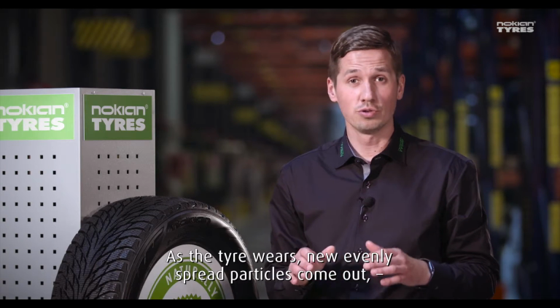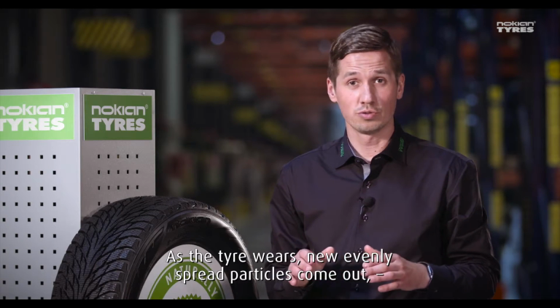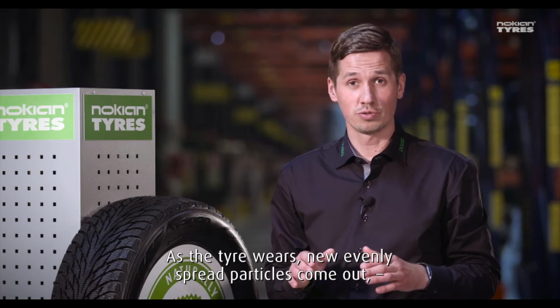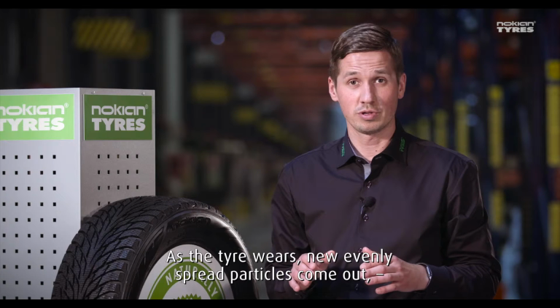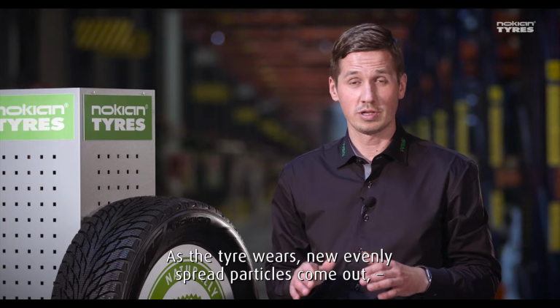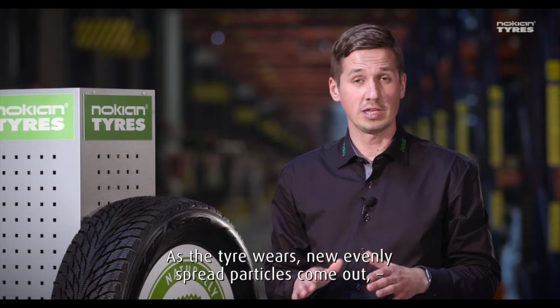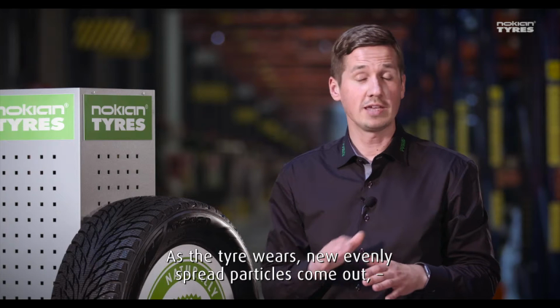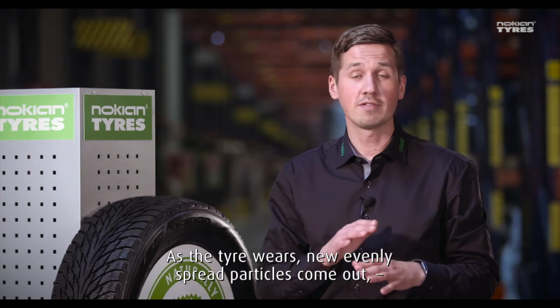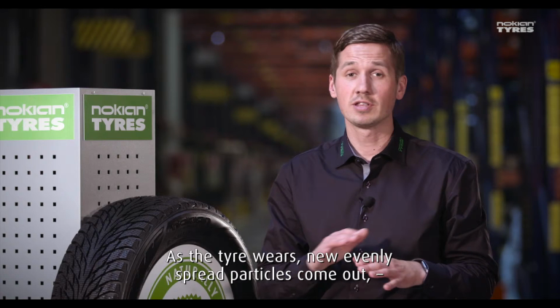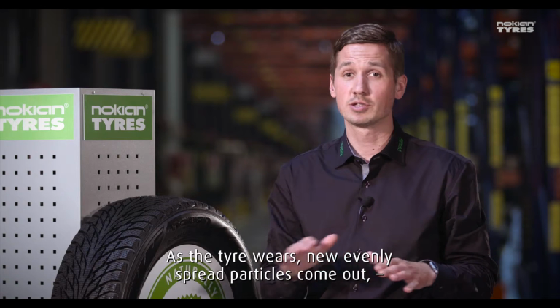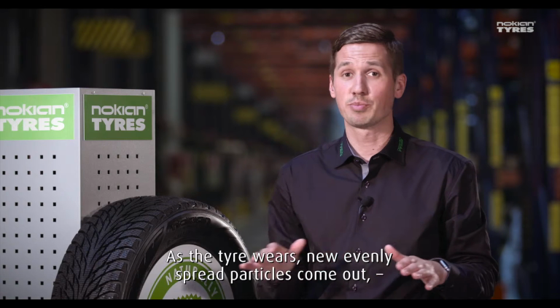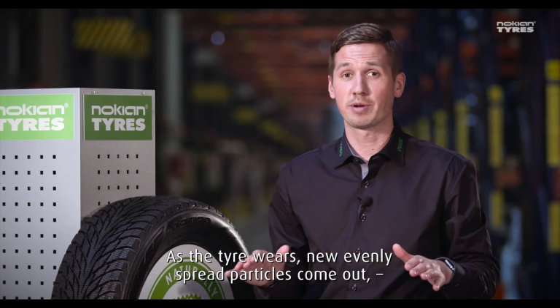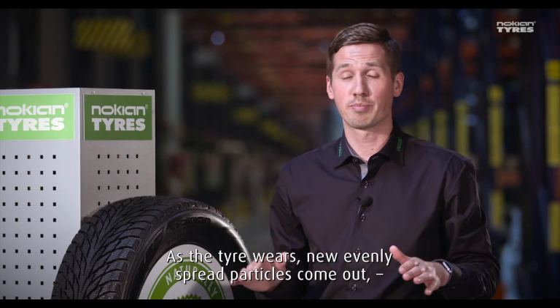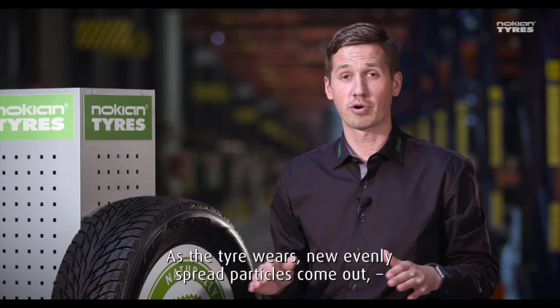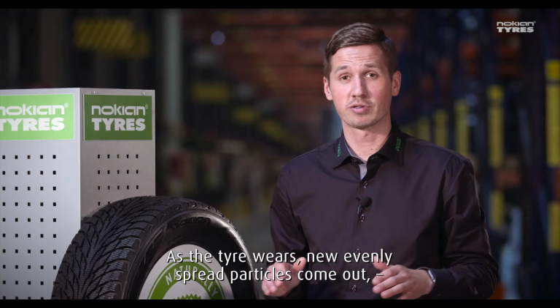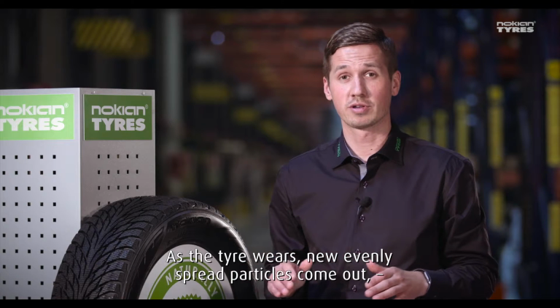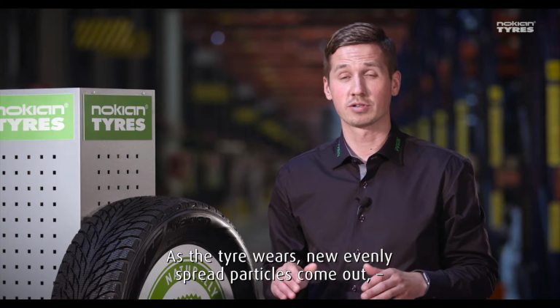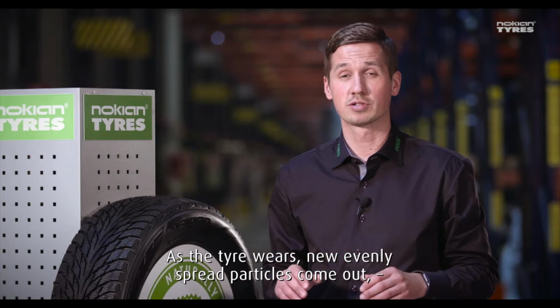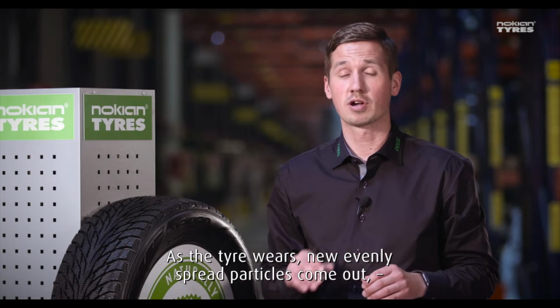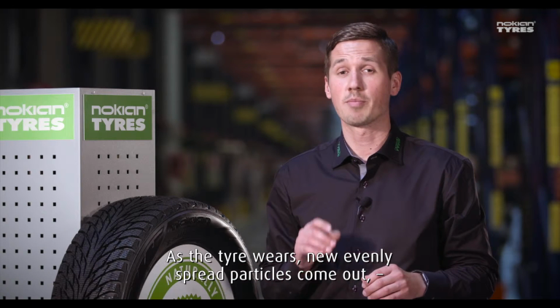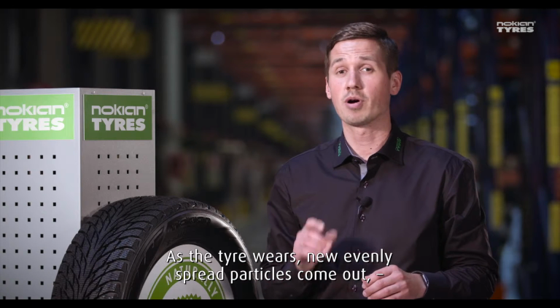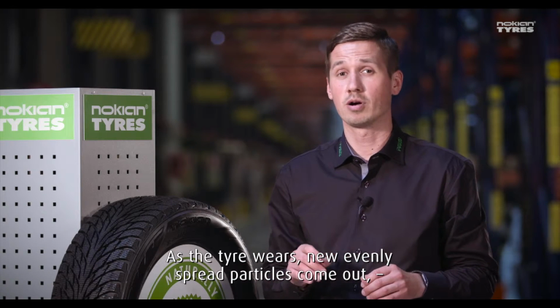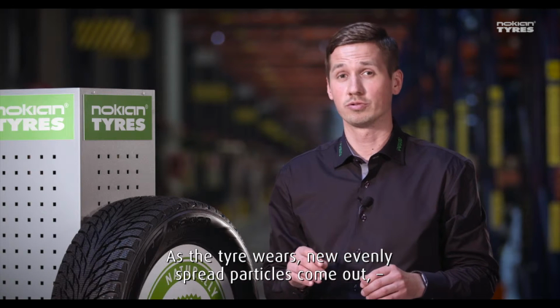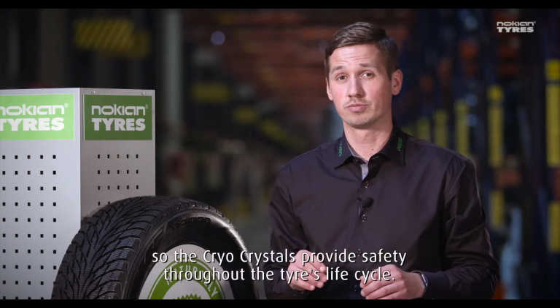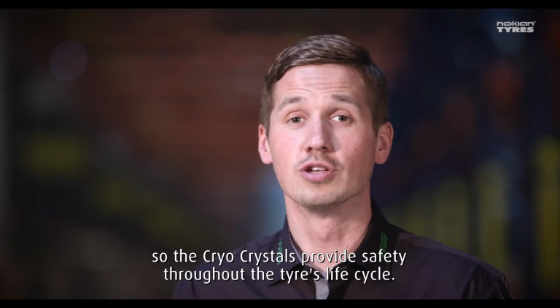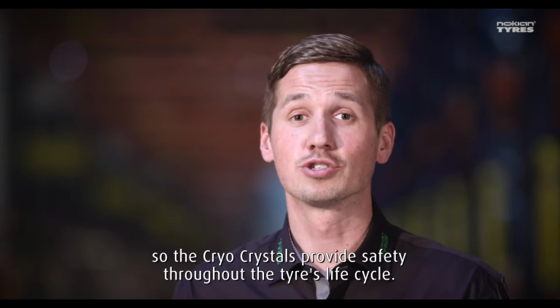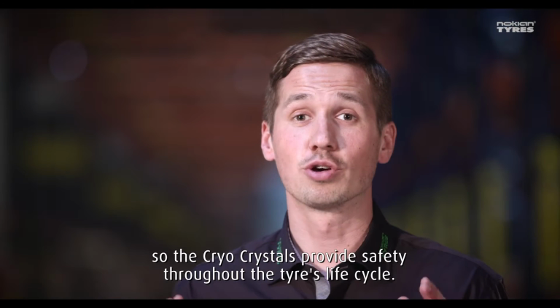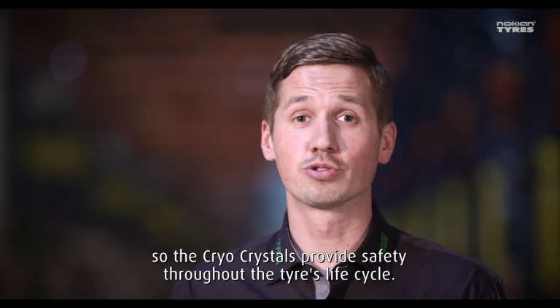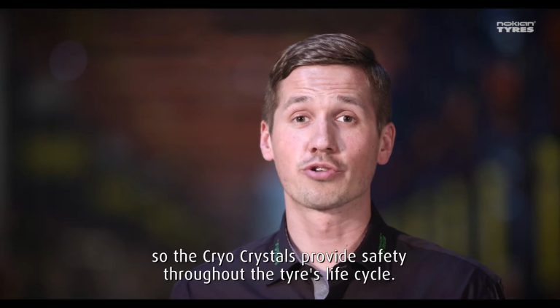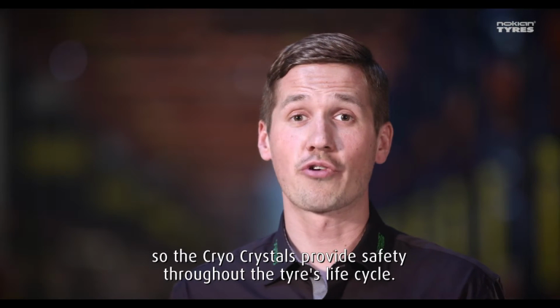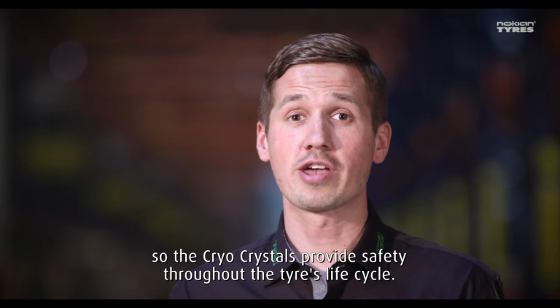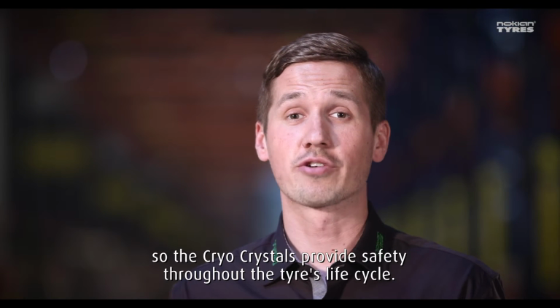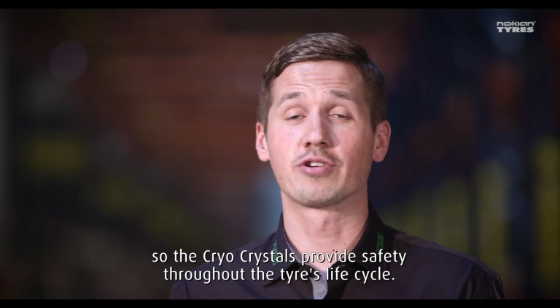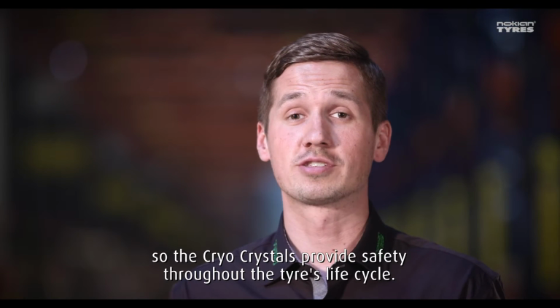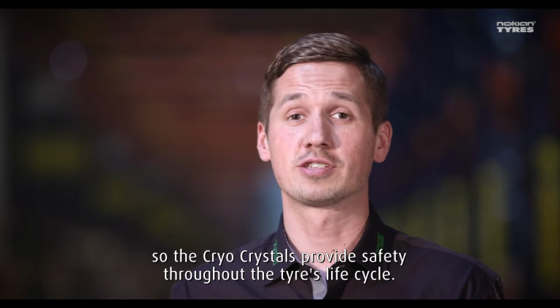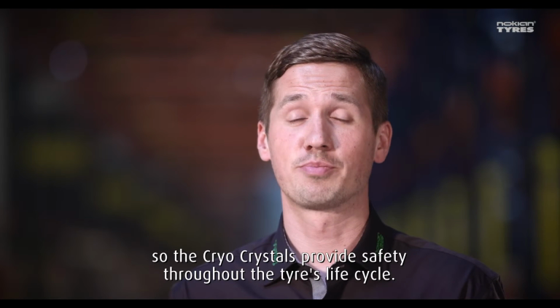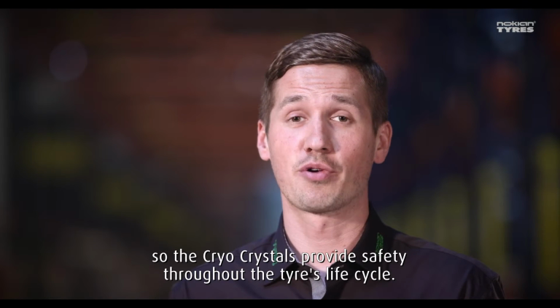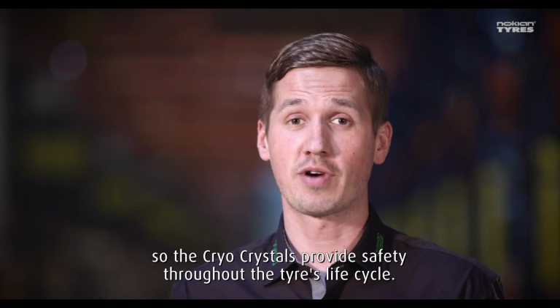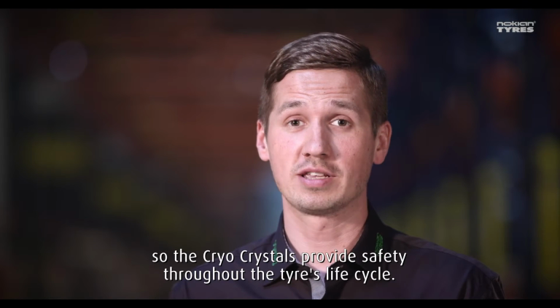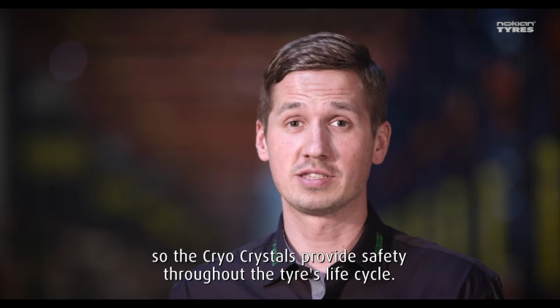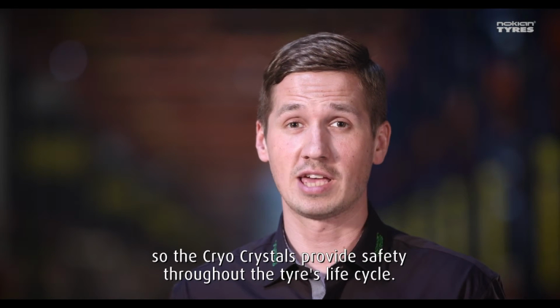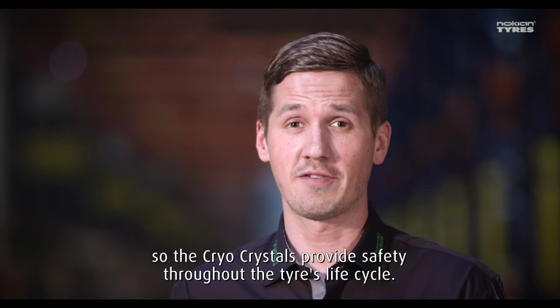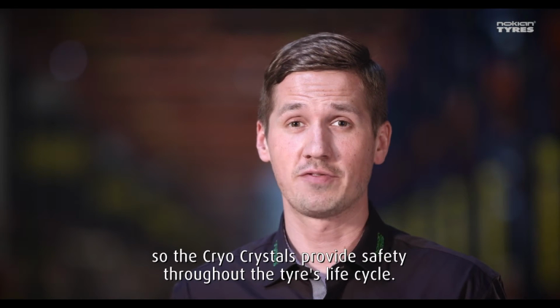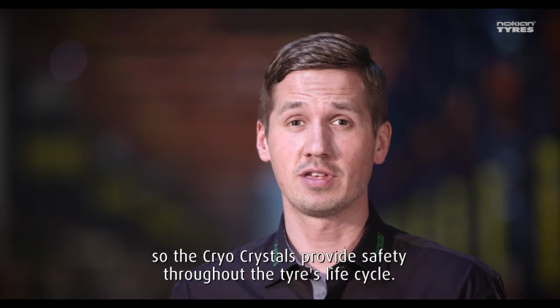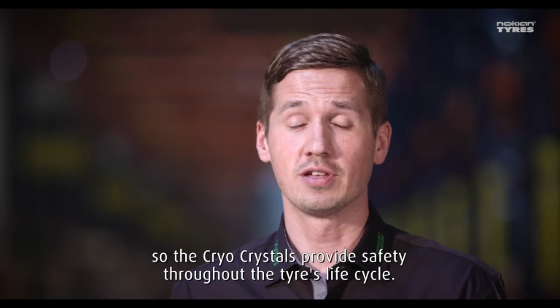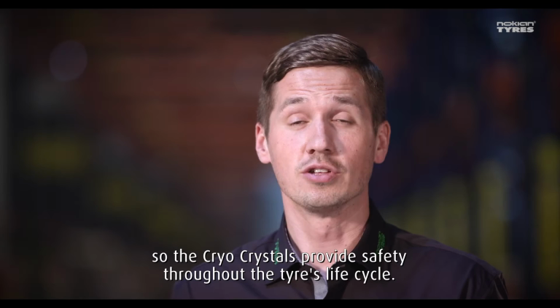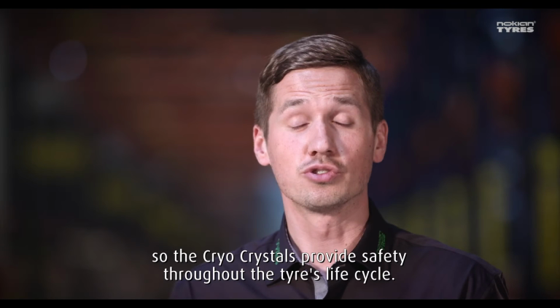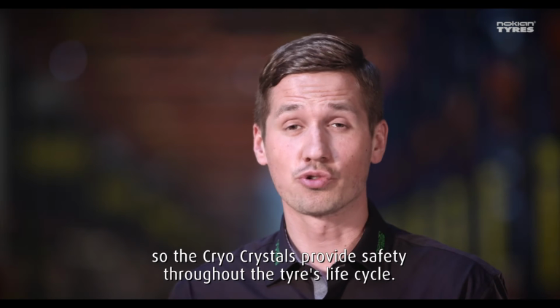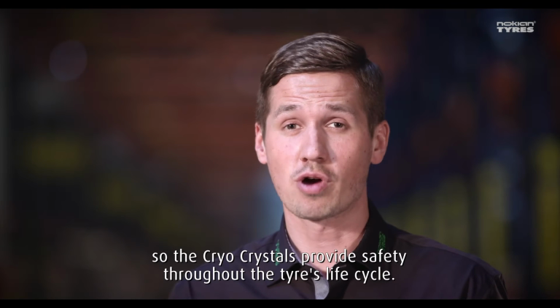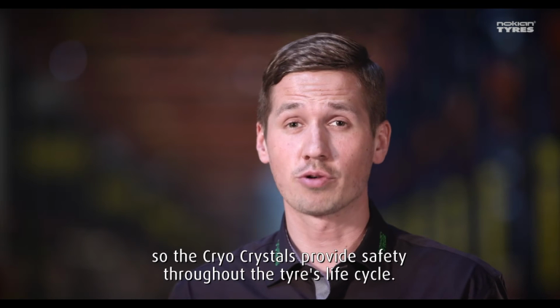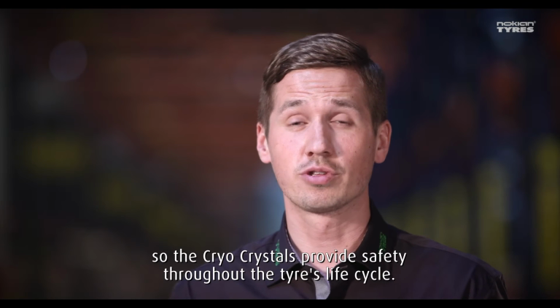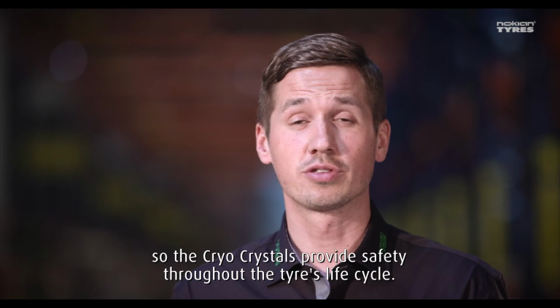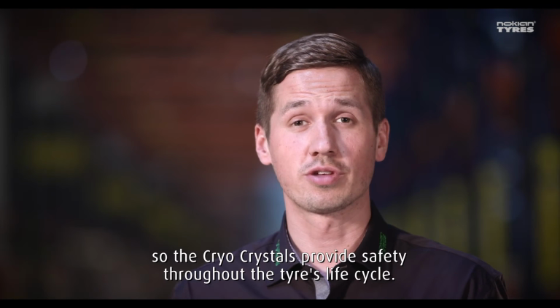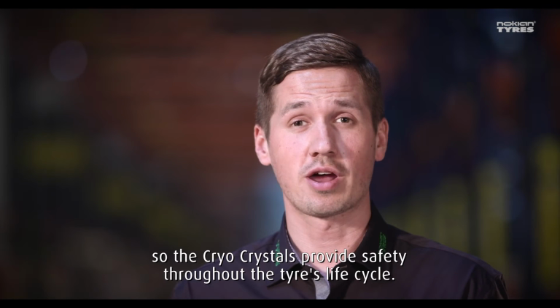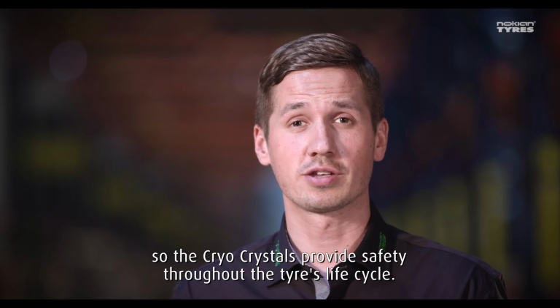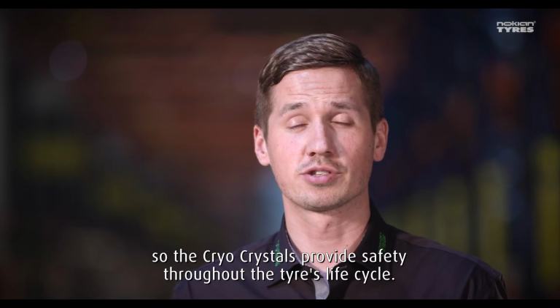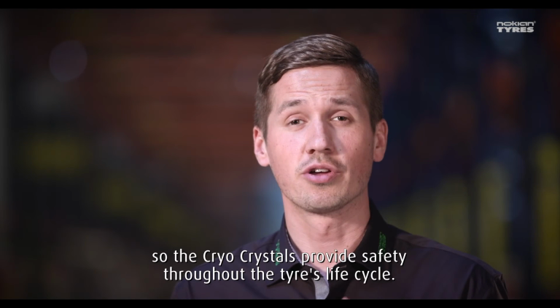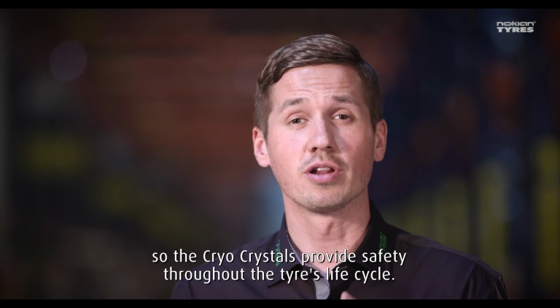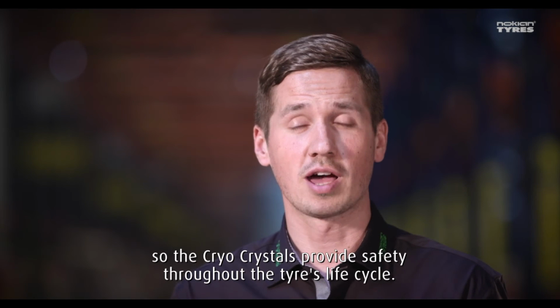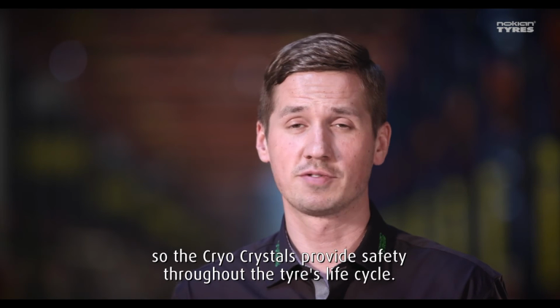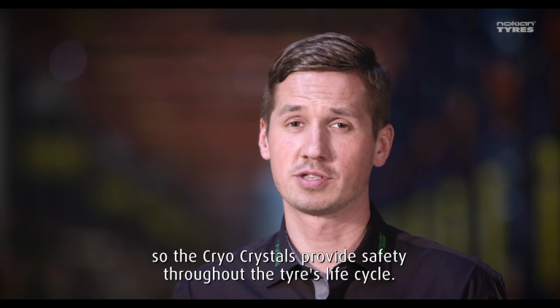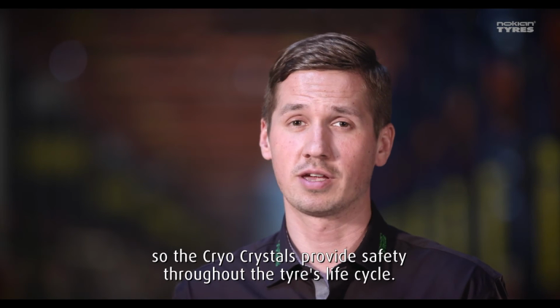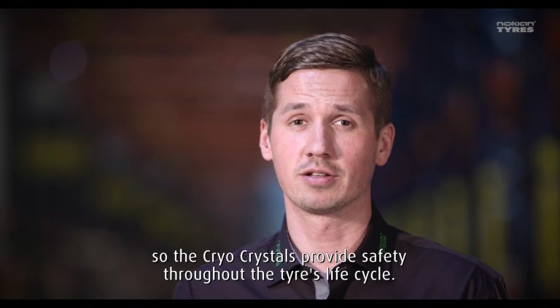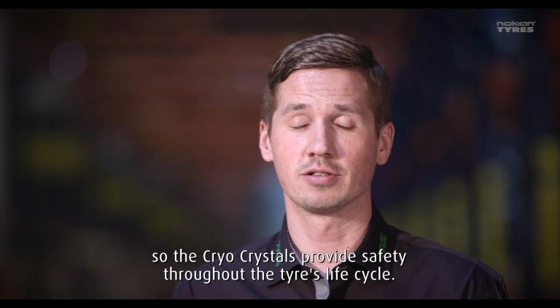As the tire wears, new evenly spread particles come out, so the cryo-crystals provide safety throughout the tire's life cycle.